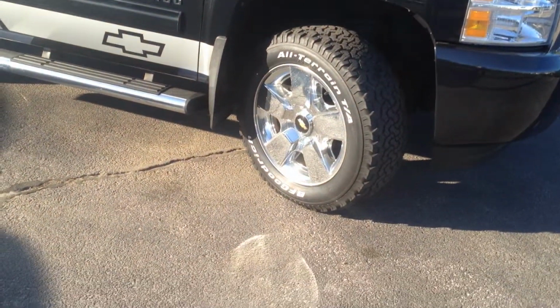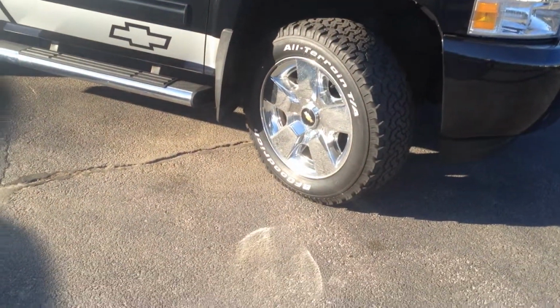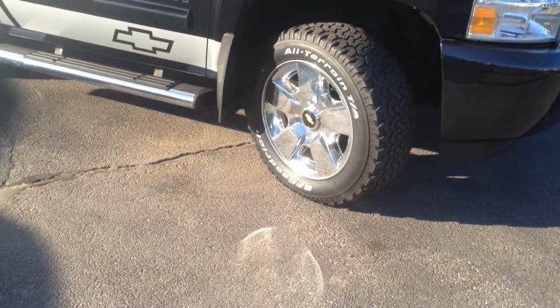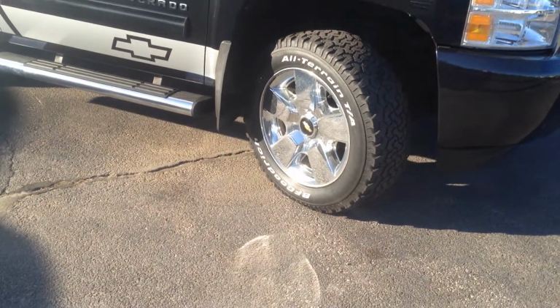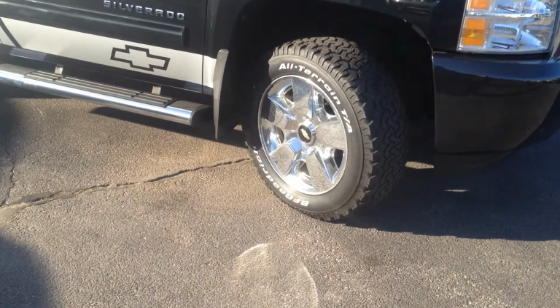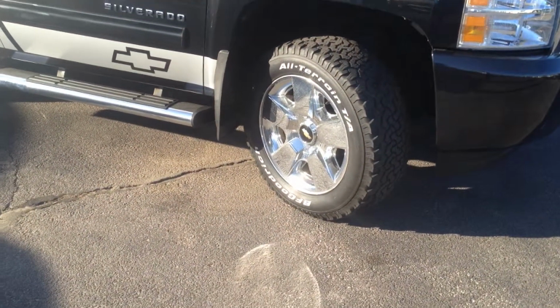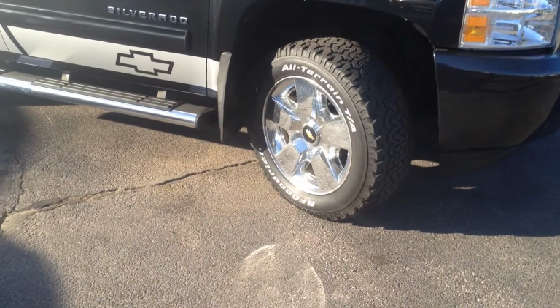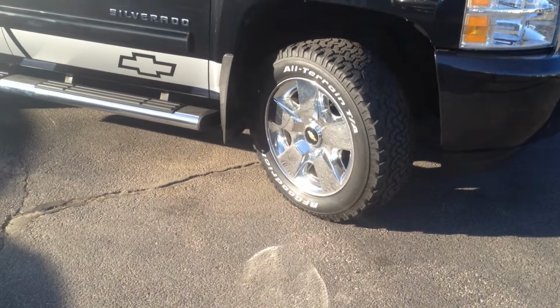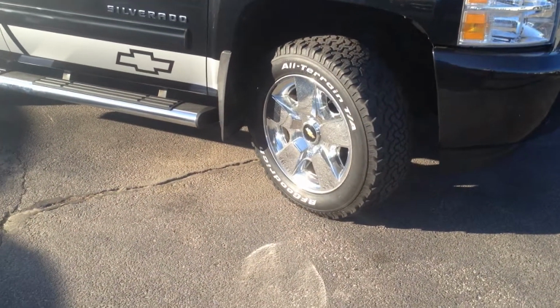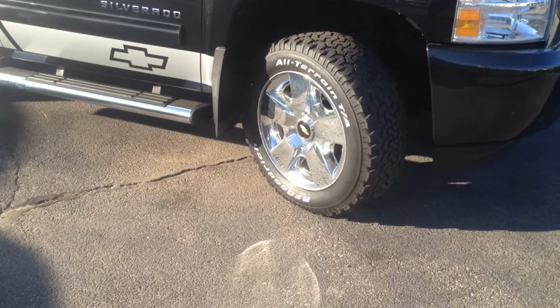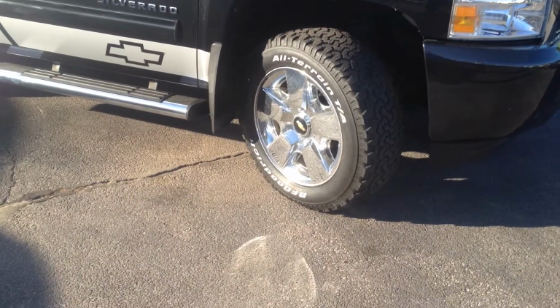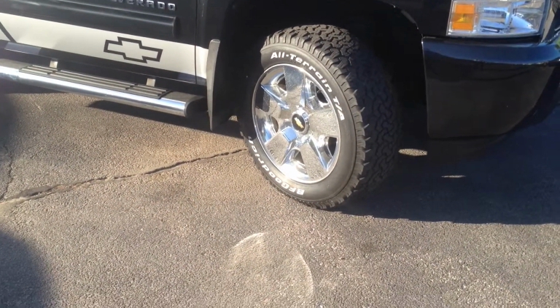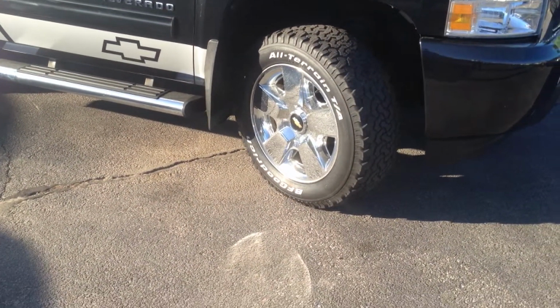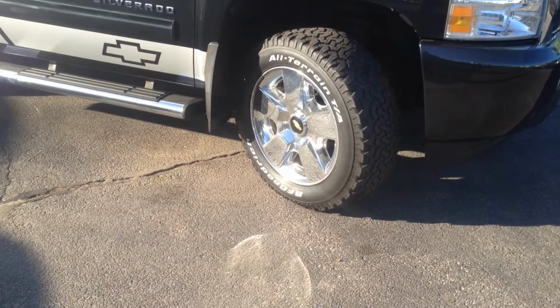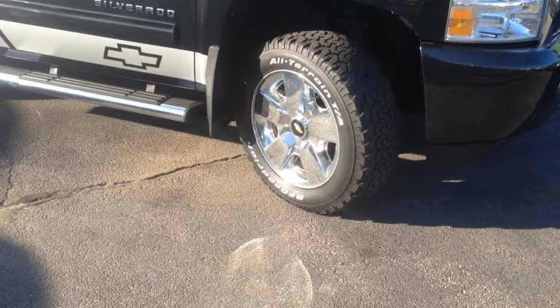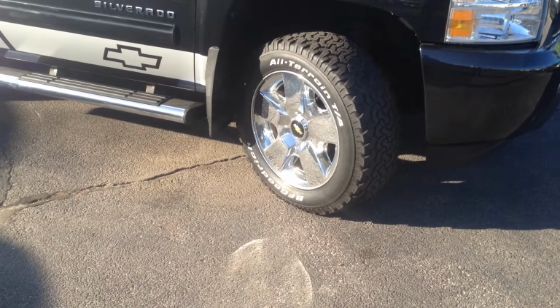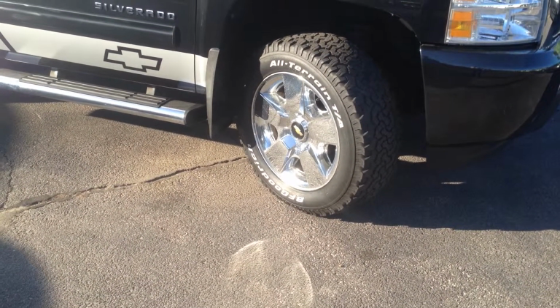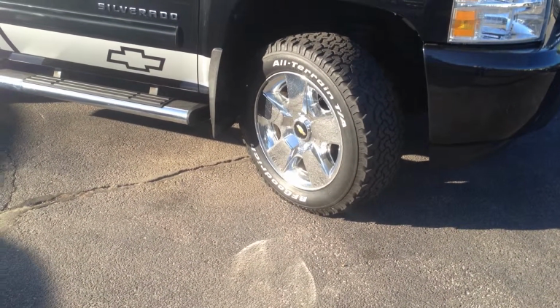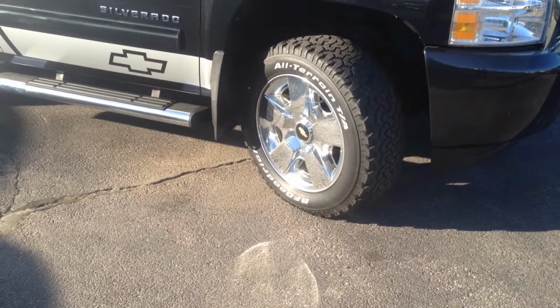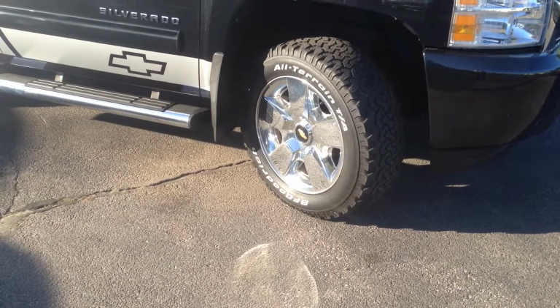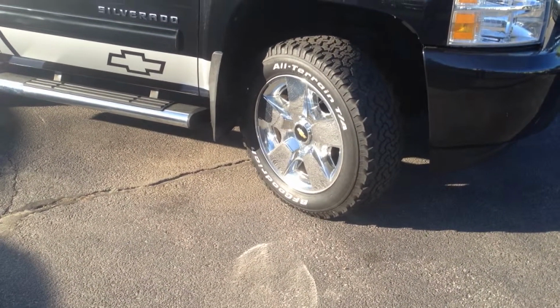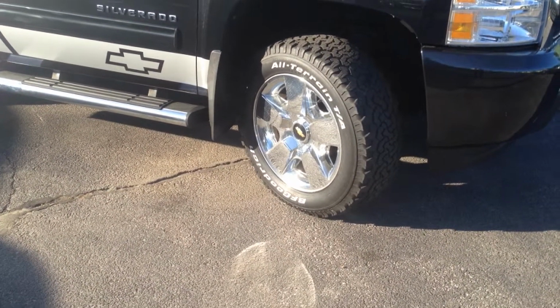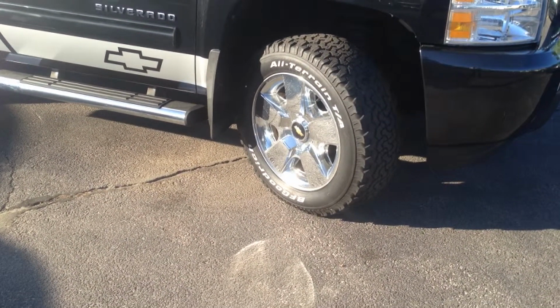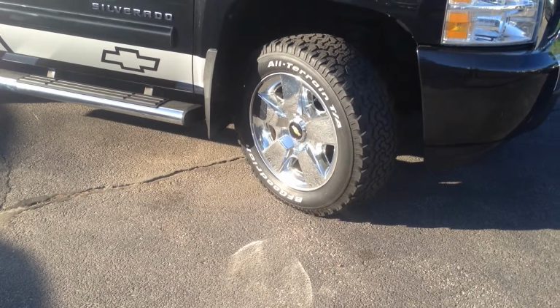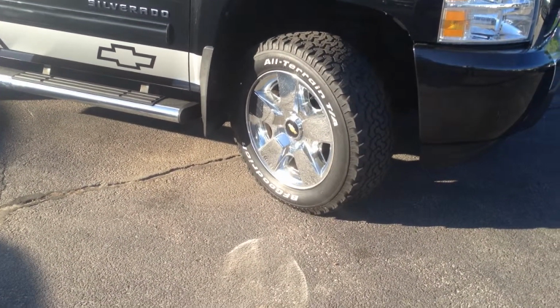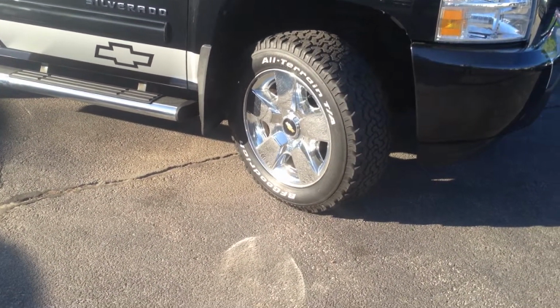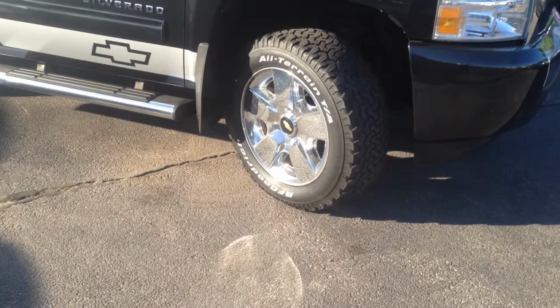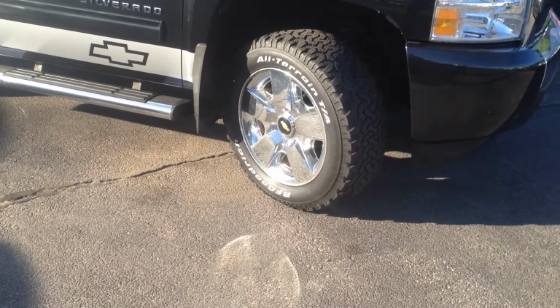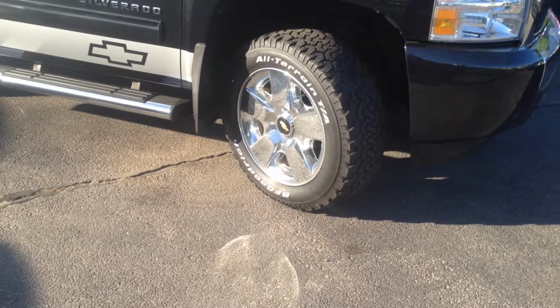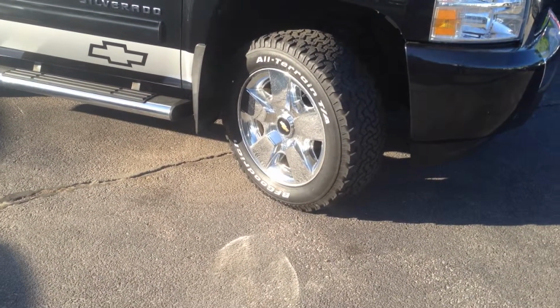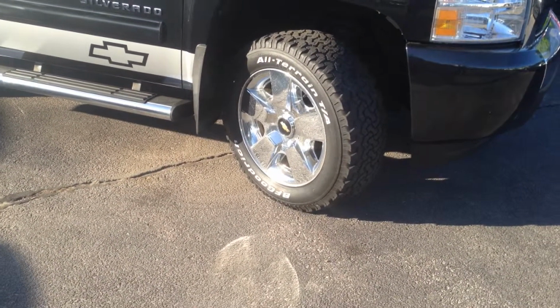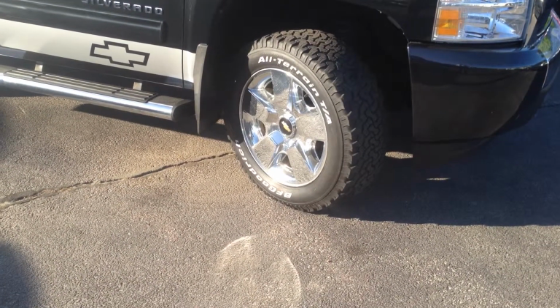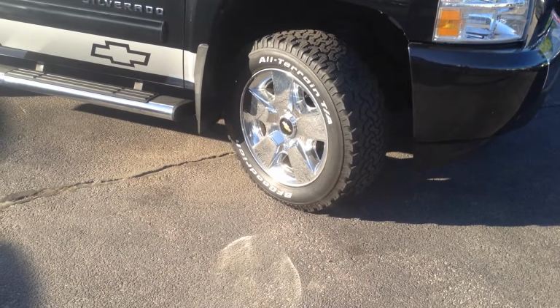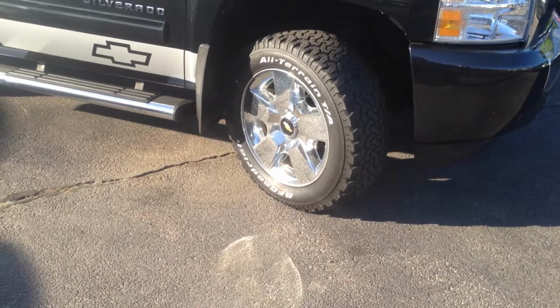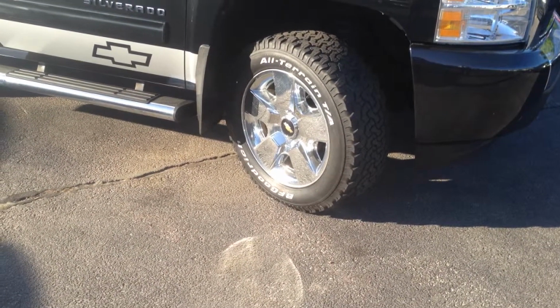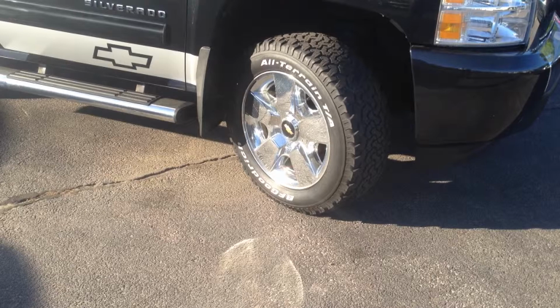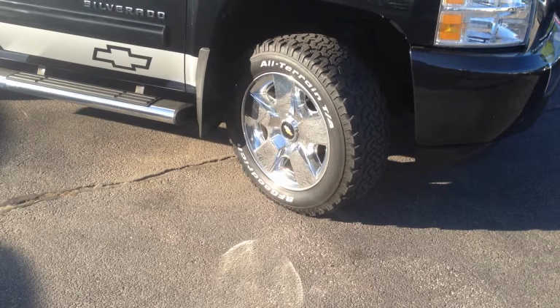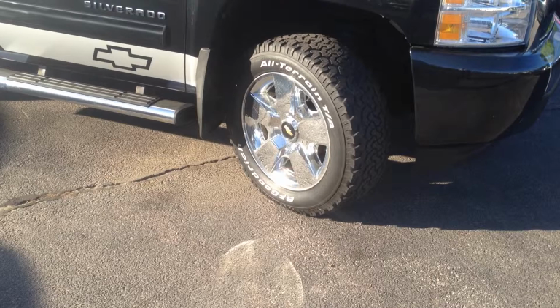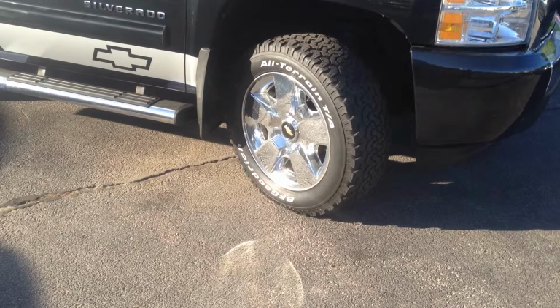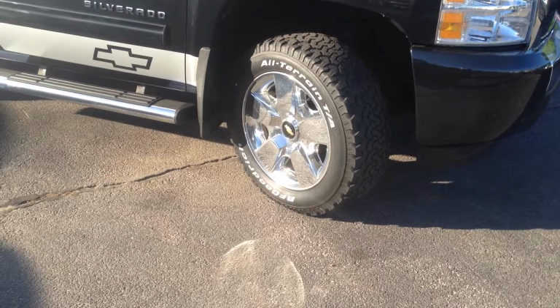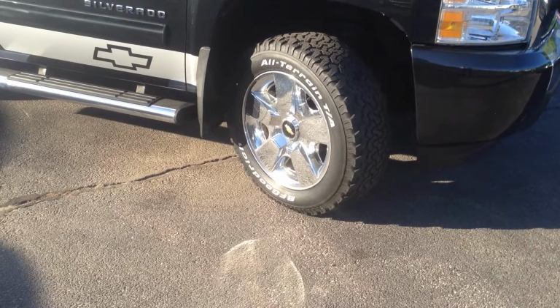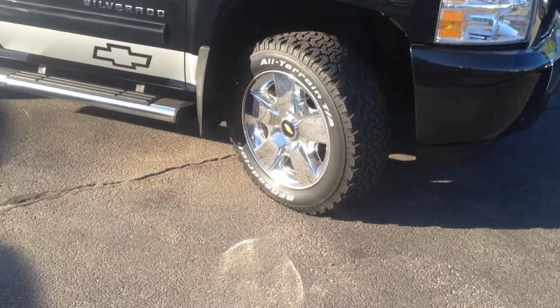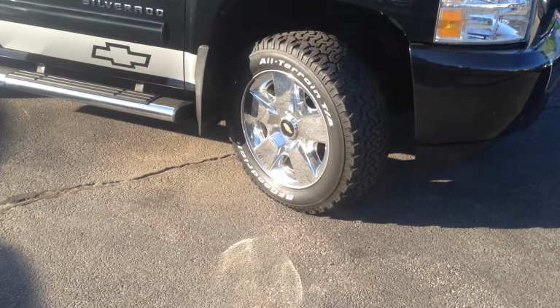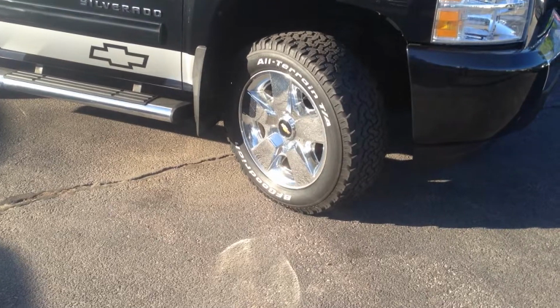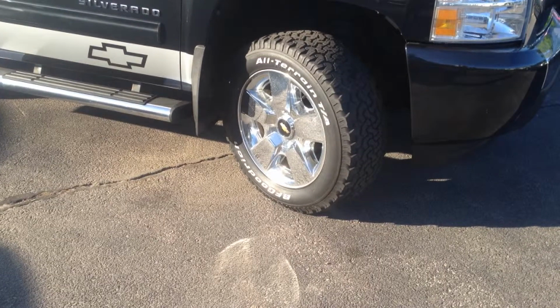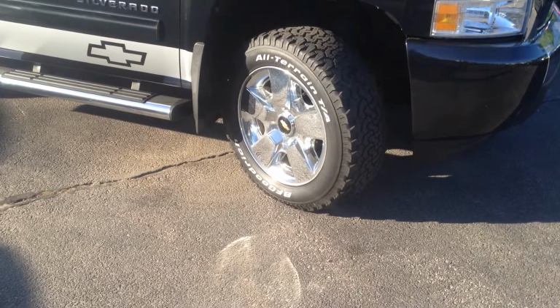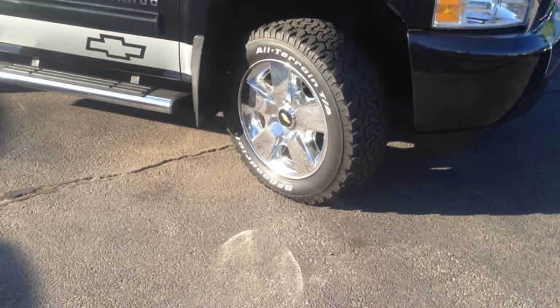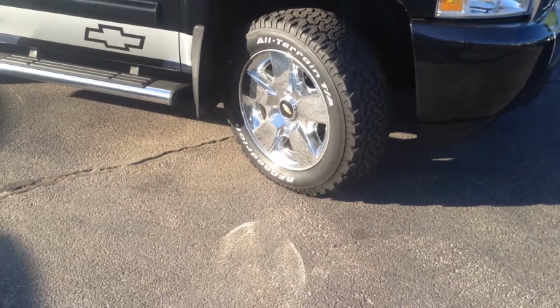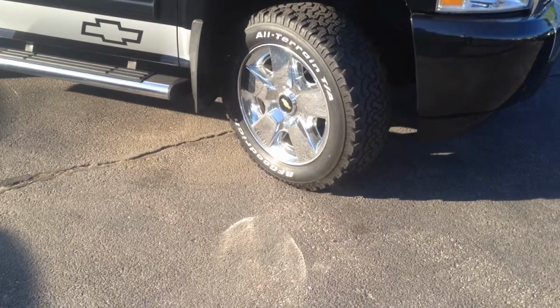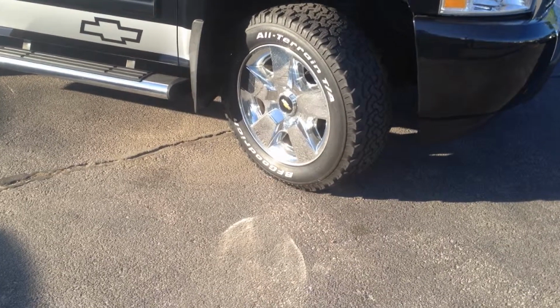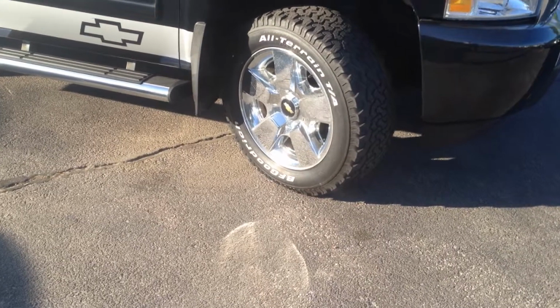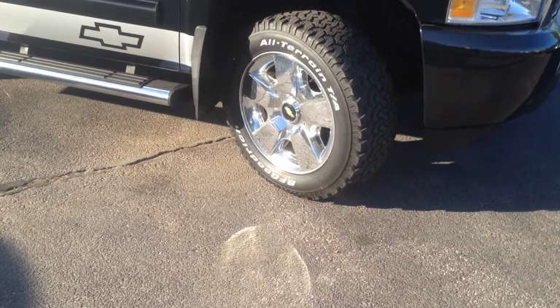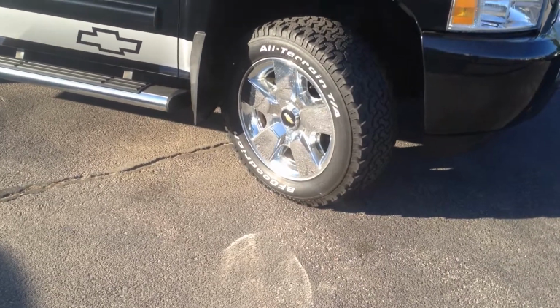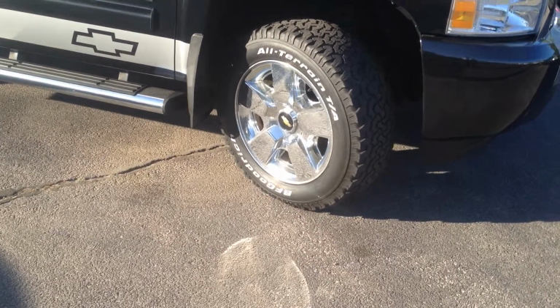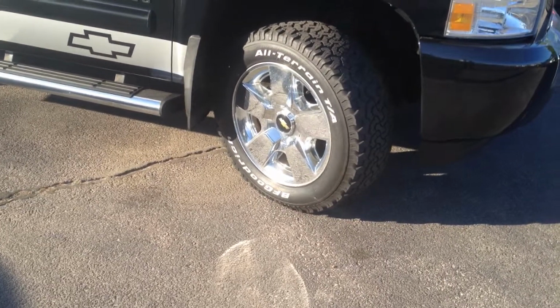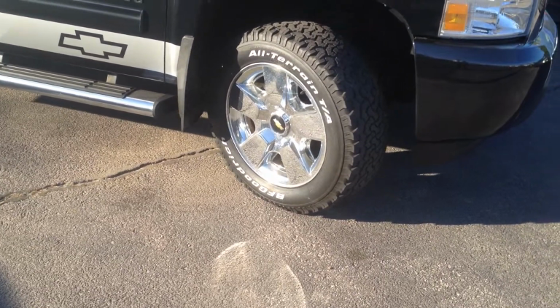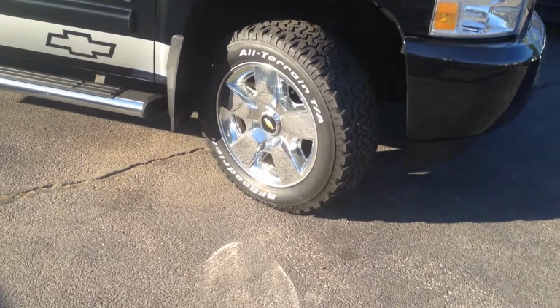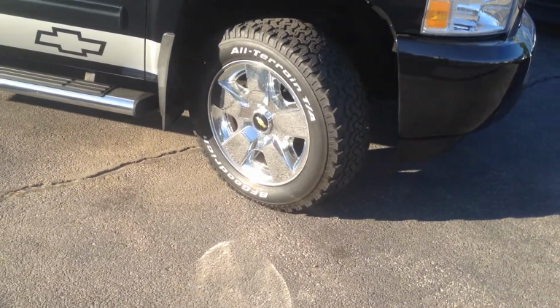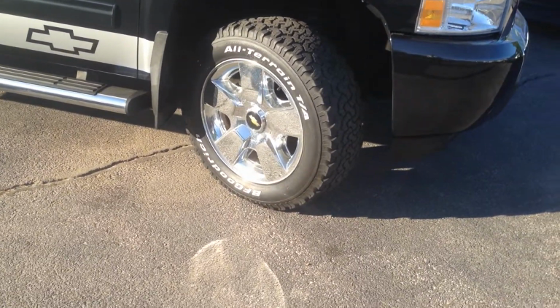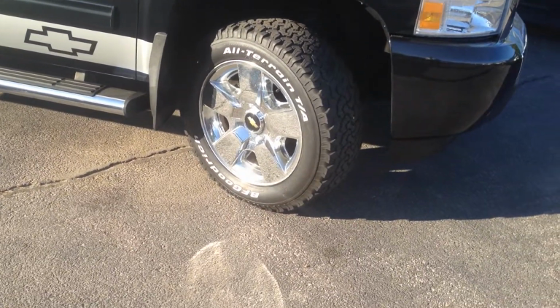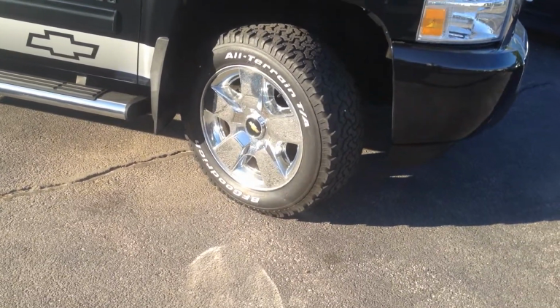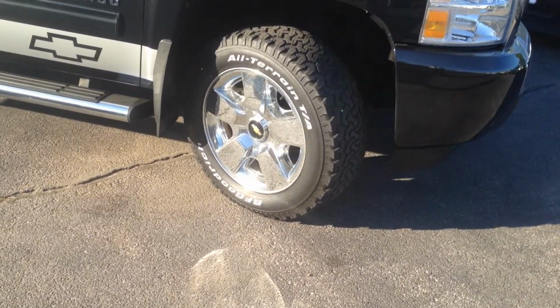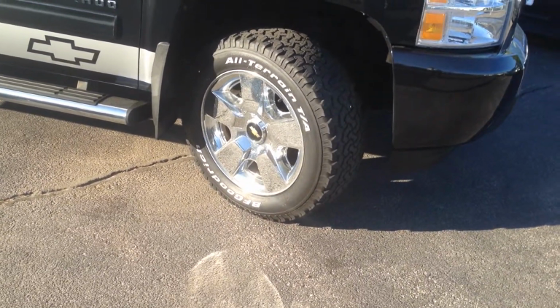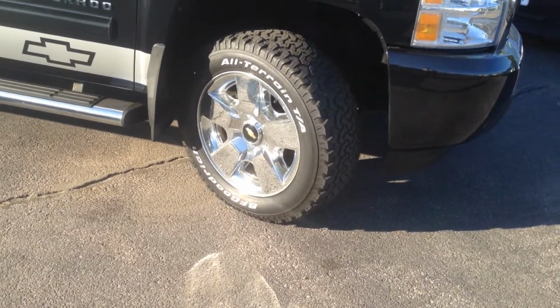Hey Brian Houlihan, thank you for your interest in the 2010 Silverado 1500 LT. This is Ryan, I work at North End Motors in Canton, Massachusetts.